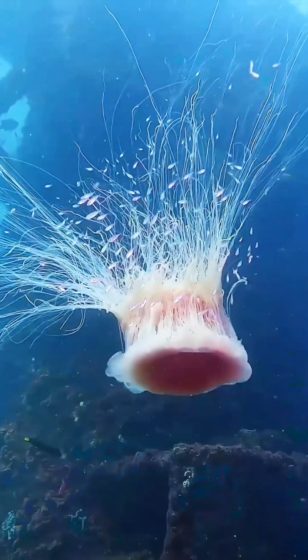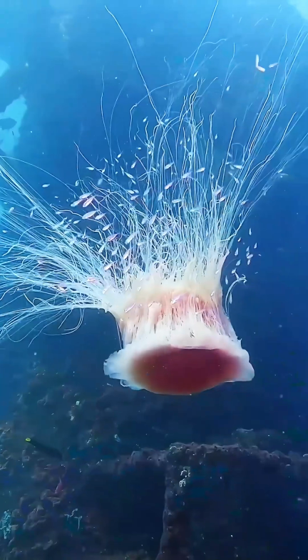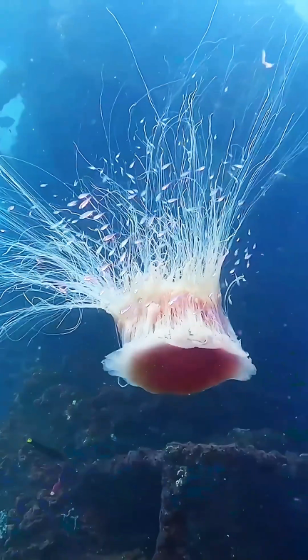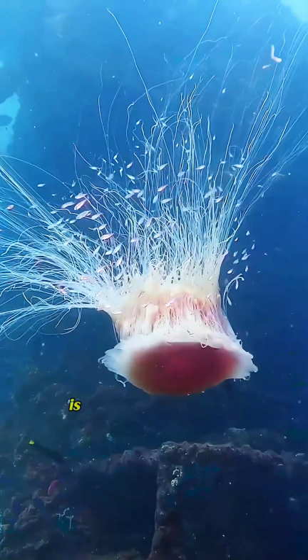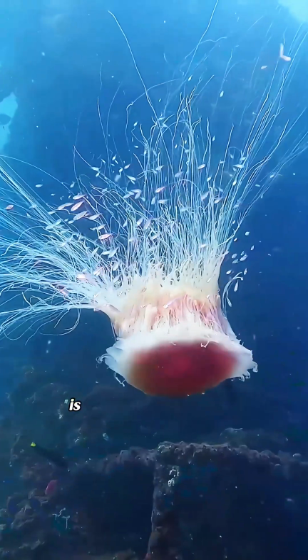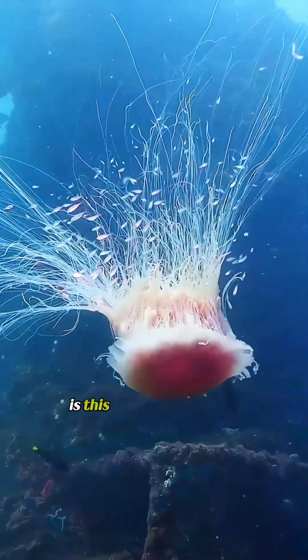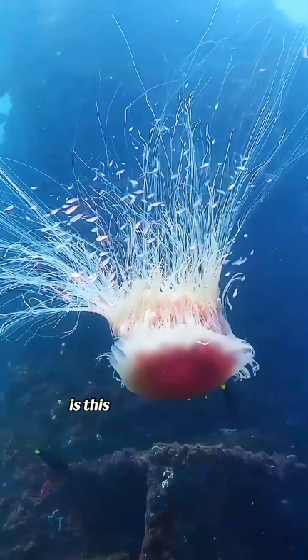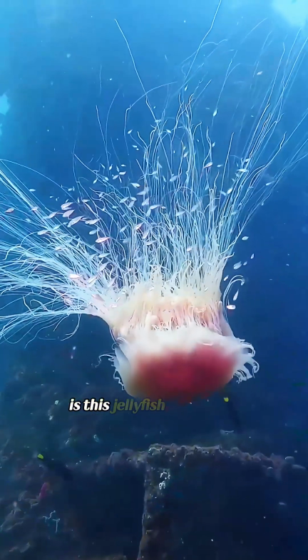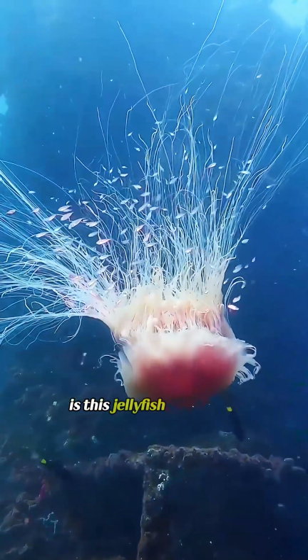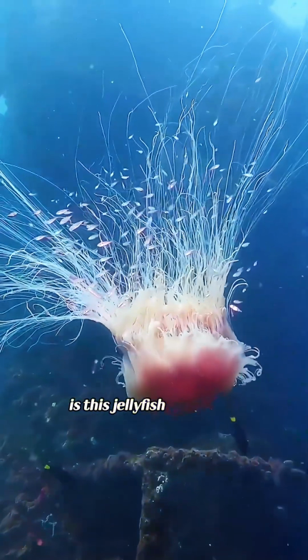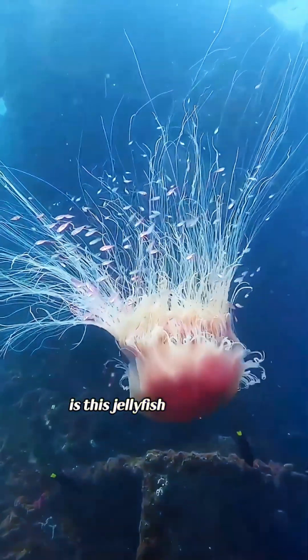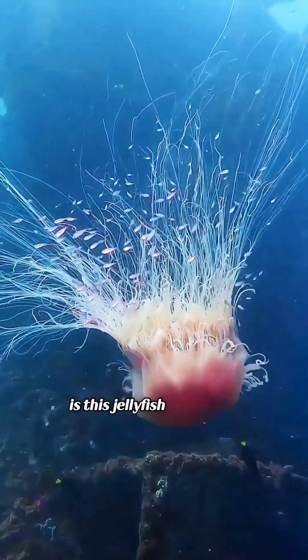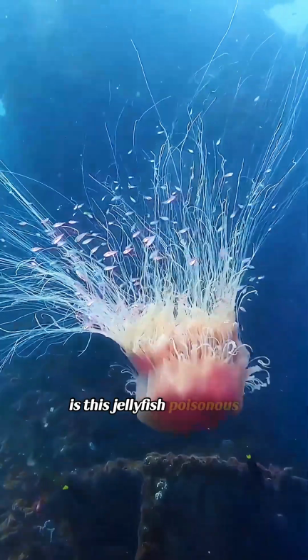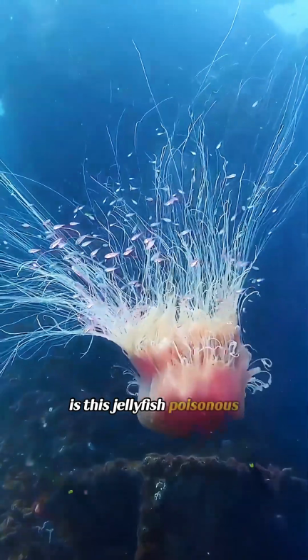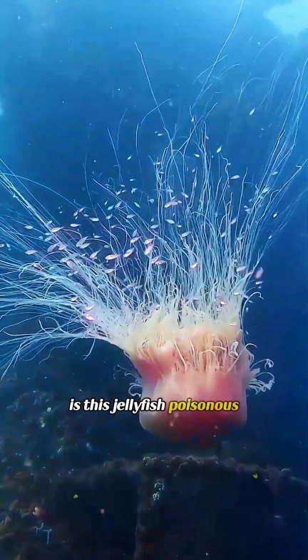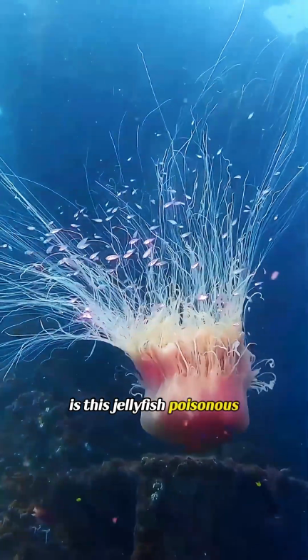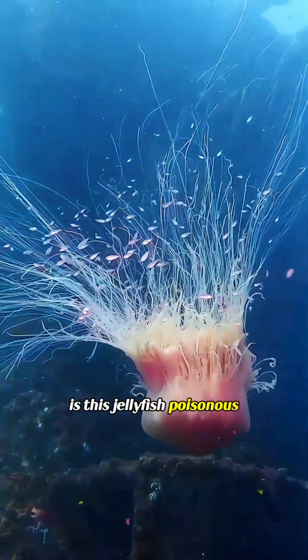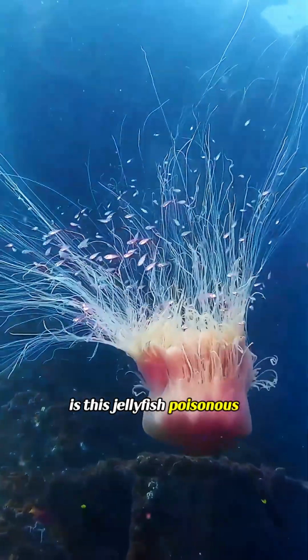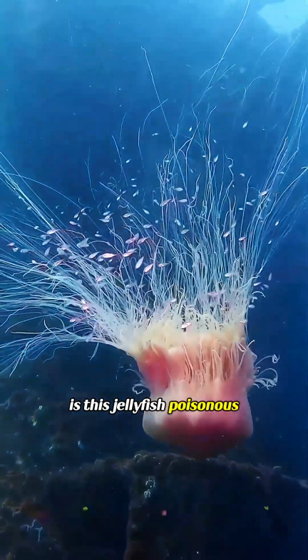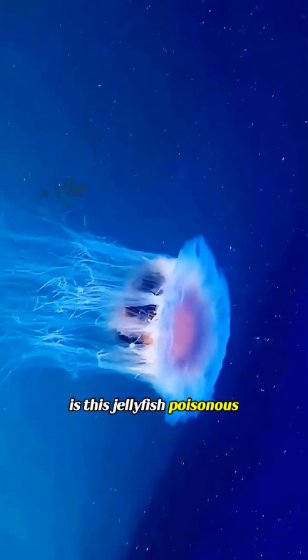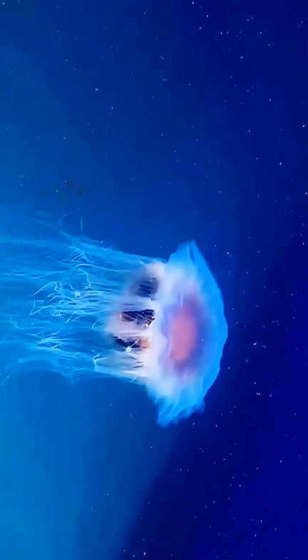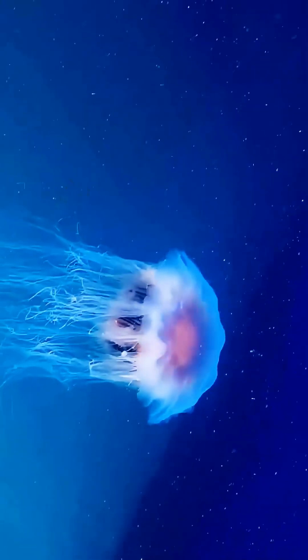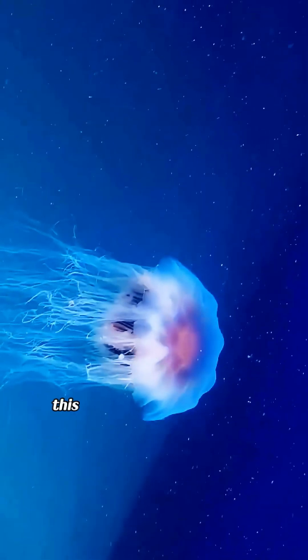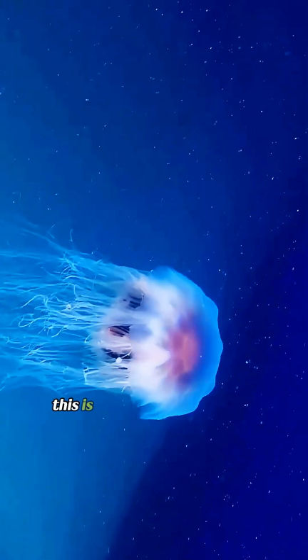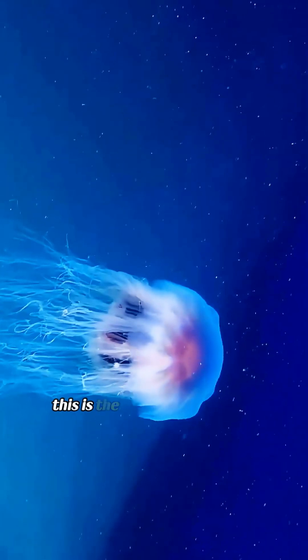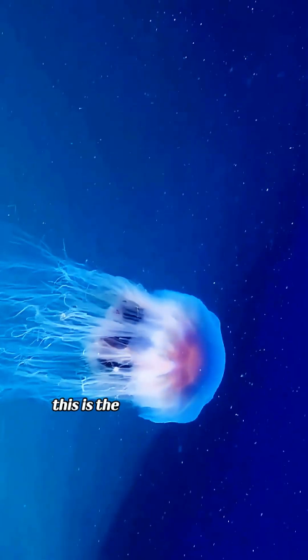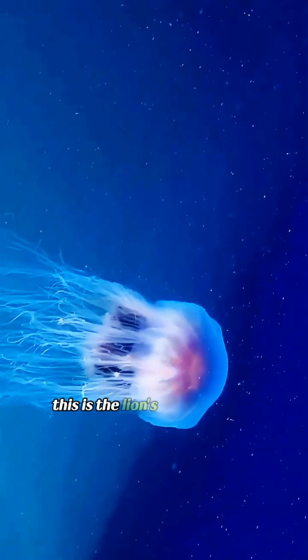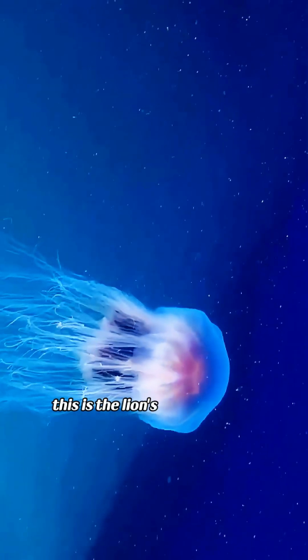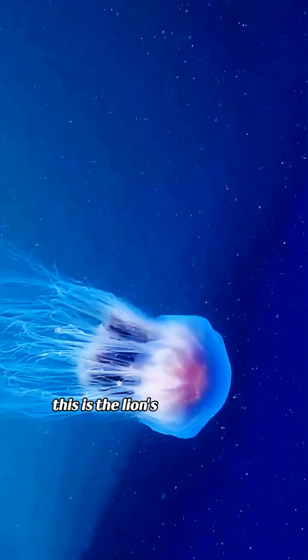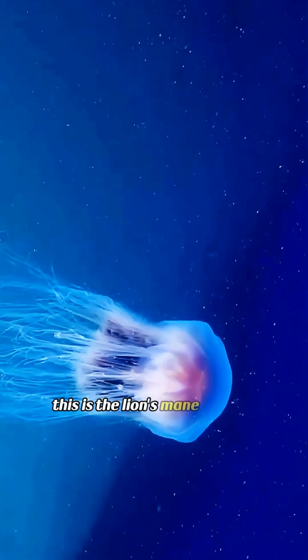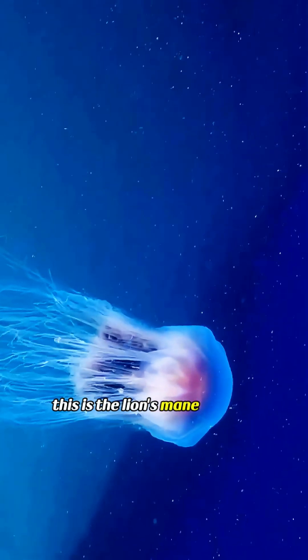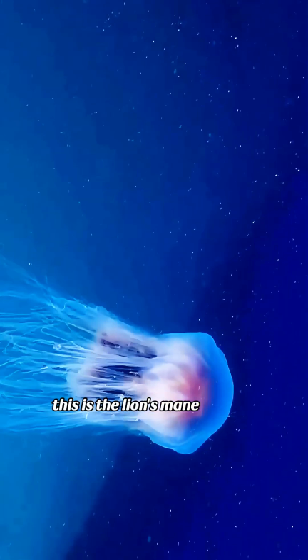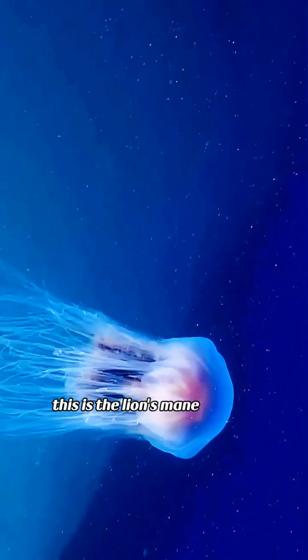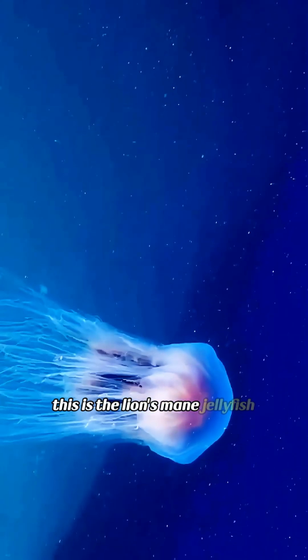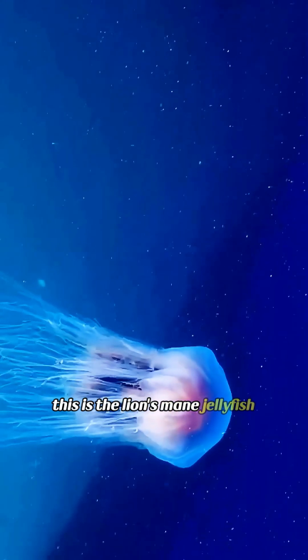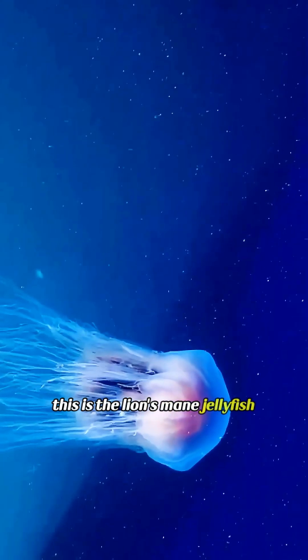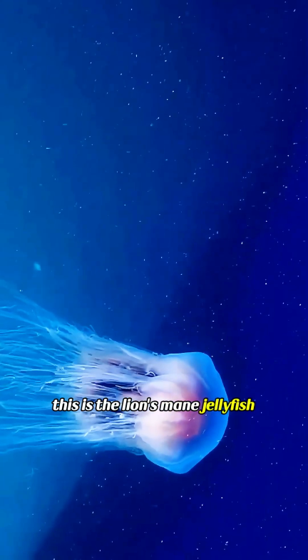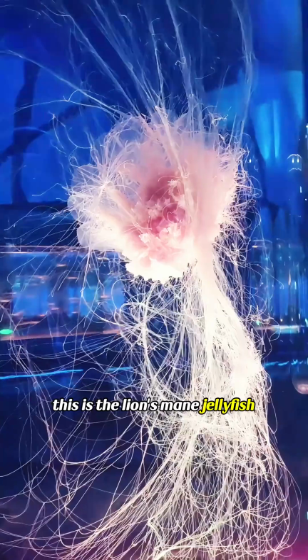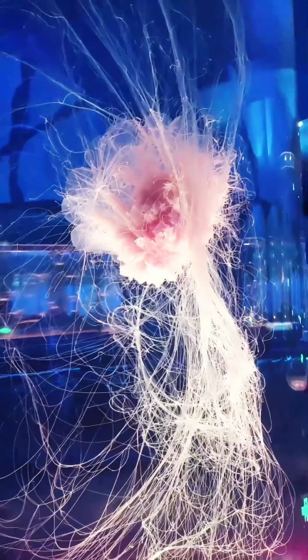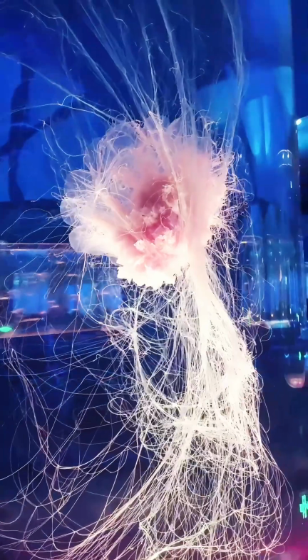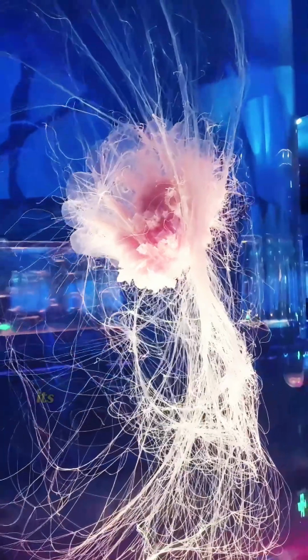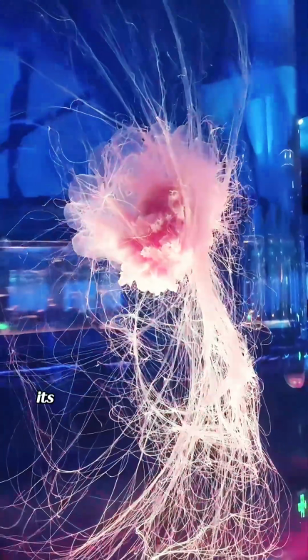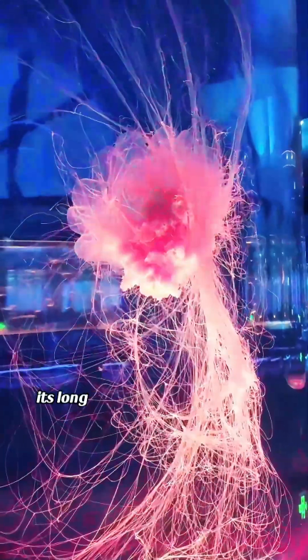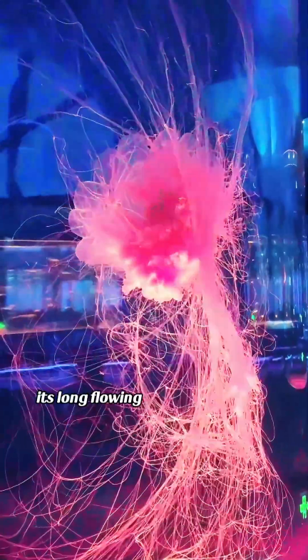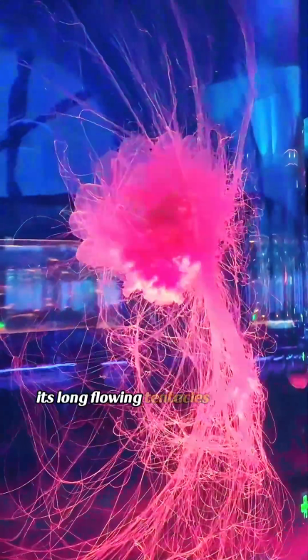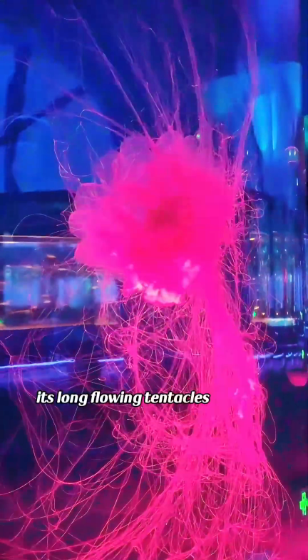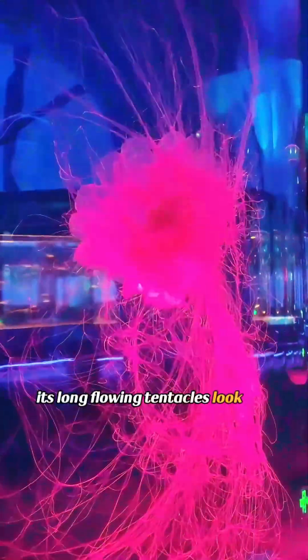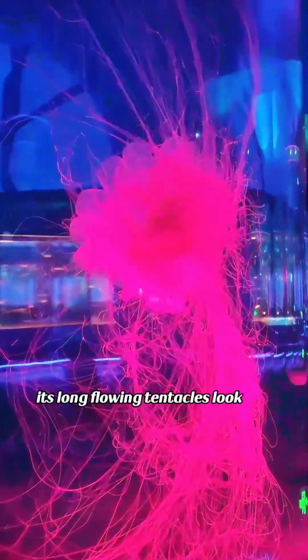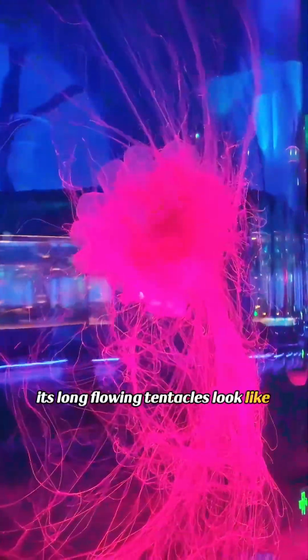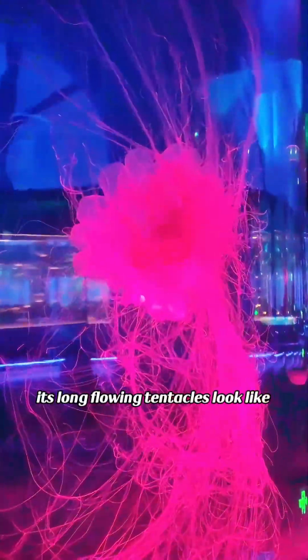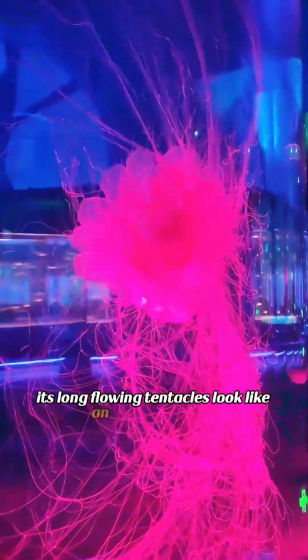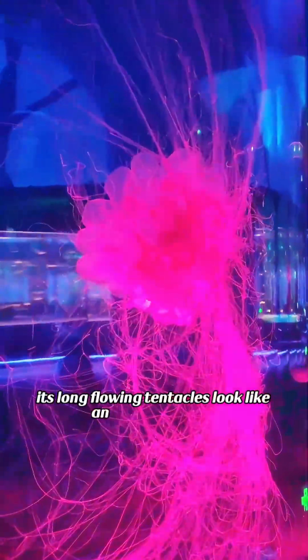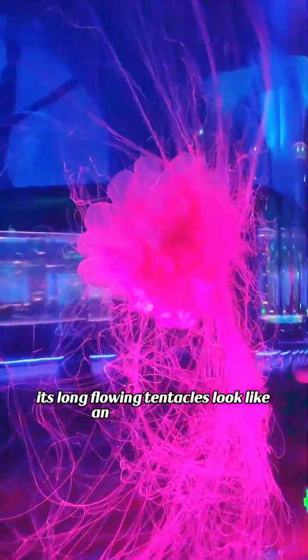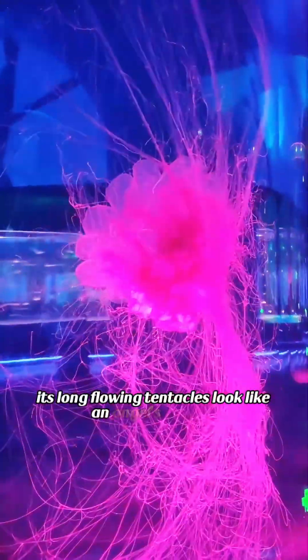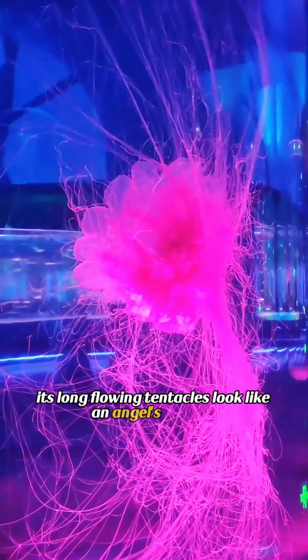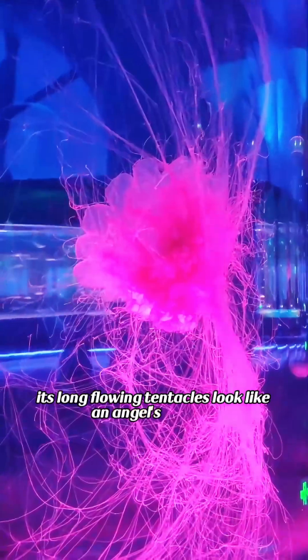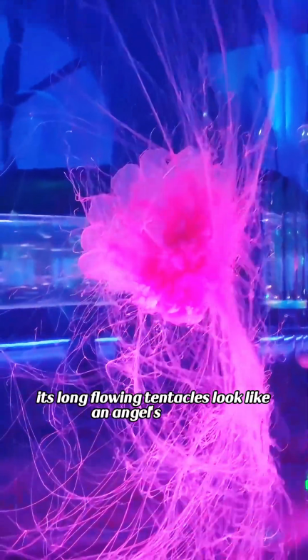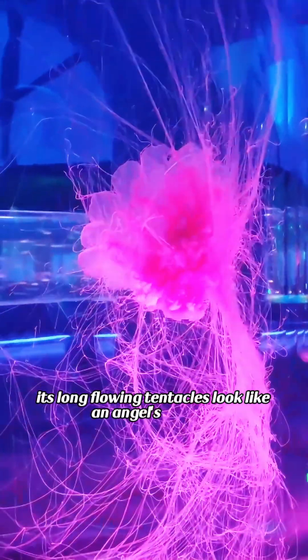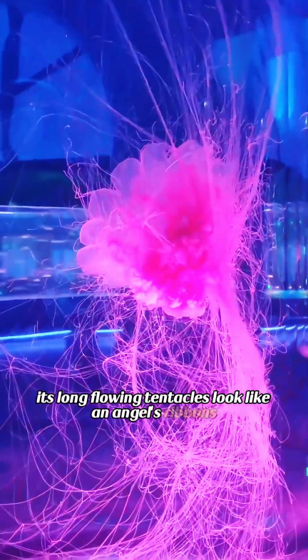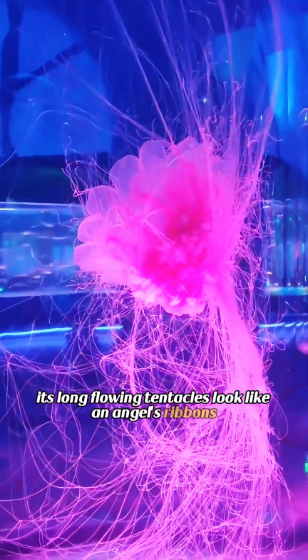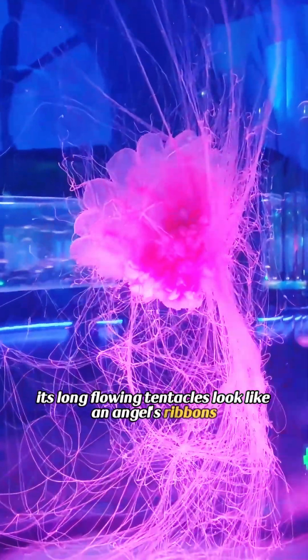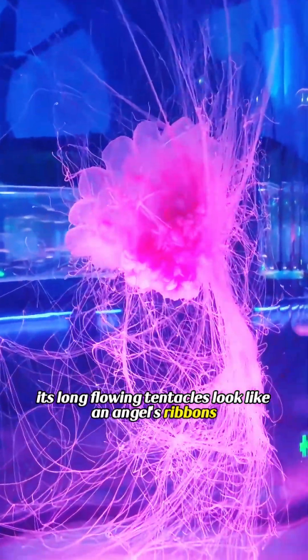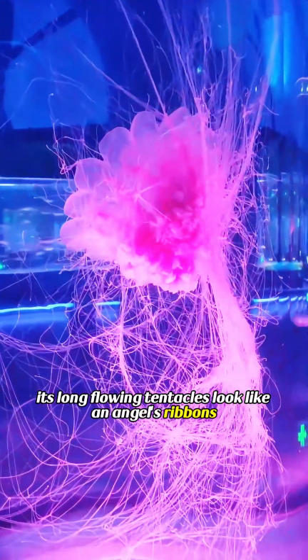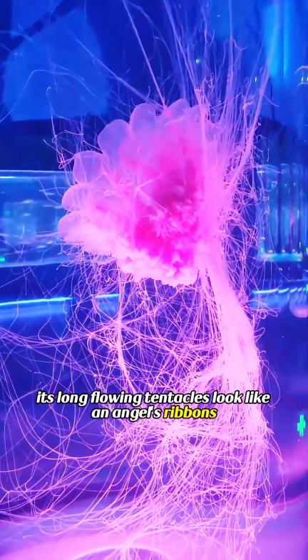Is this jellyfish poisonous? This is the lion's mane jellyfish. Its long flowing tentacles look like an angel's ribbons.